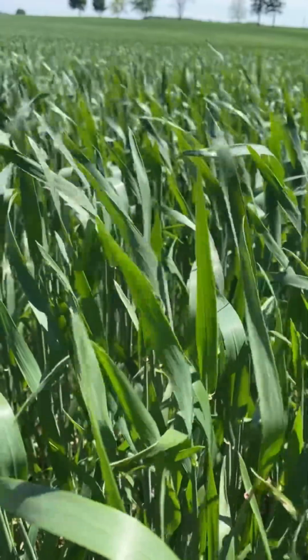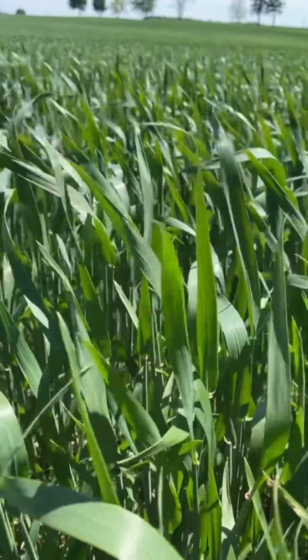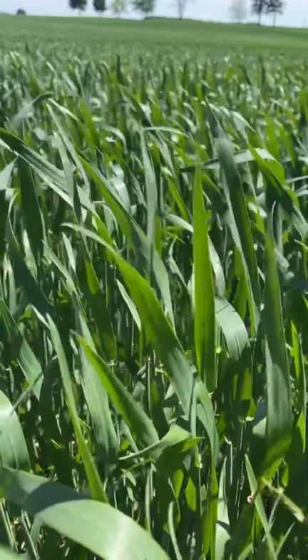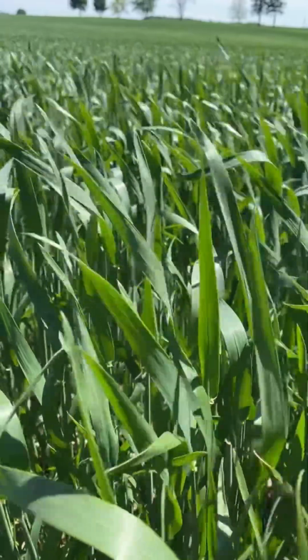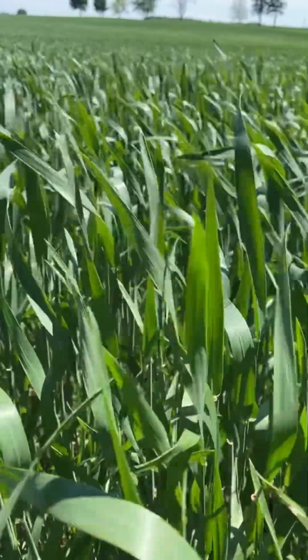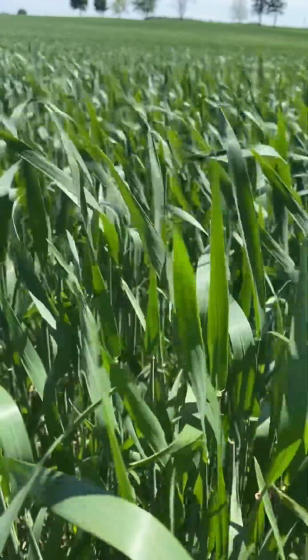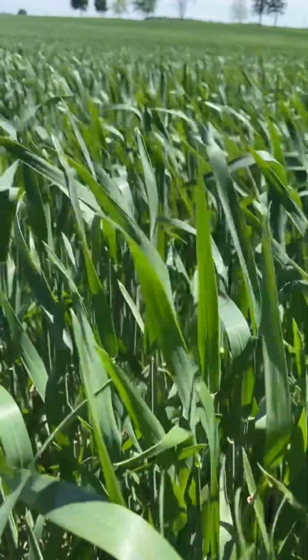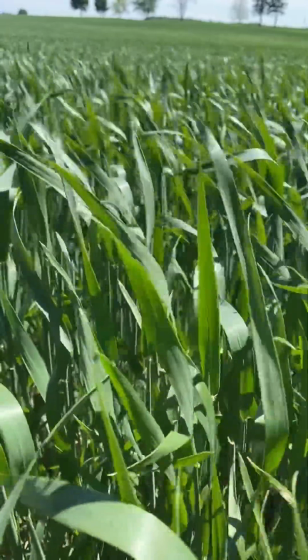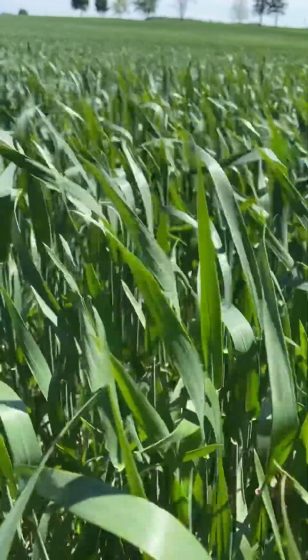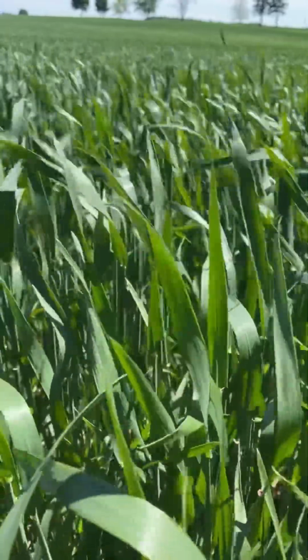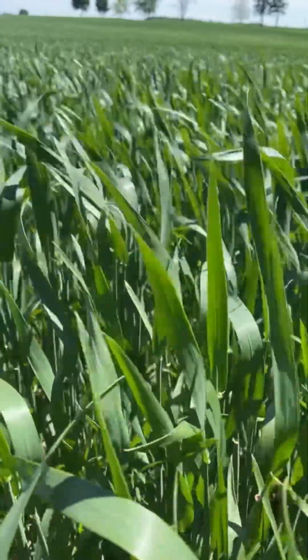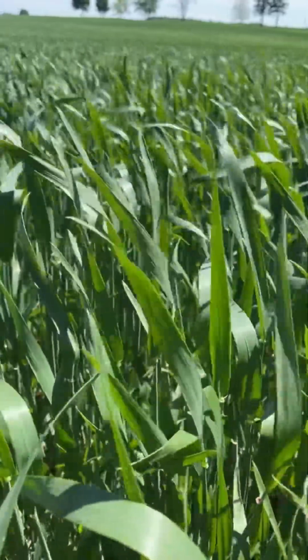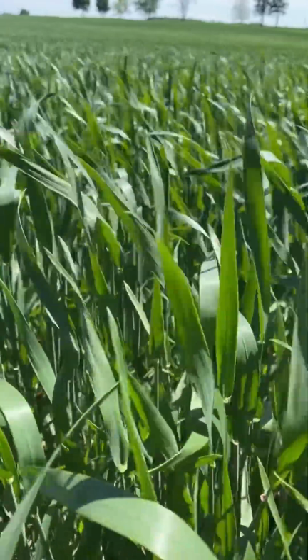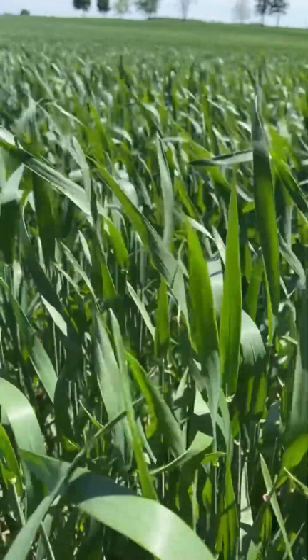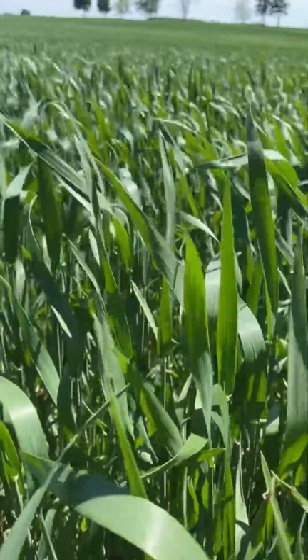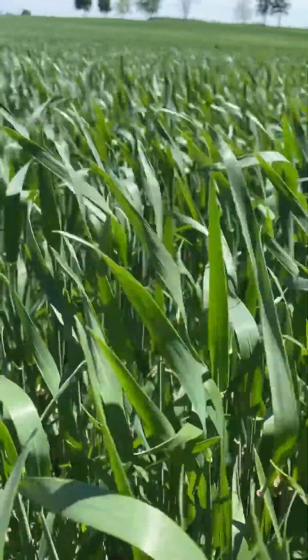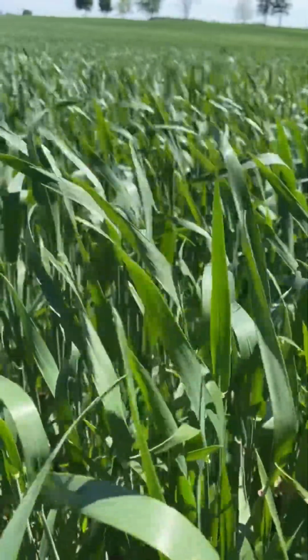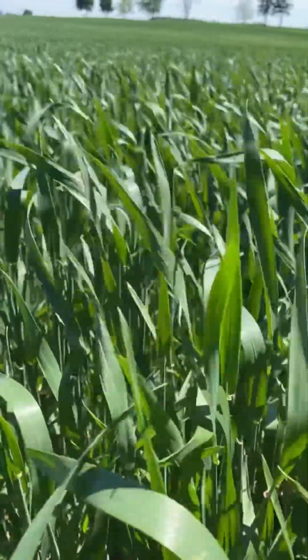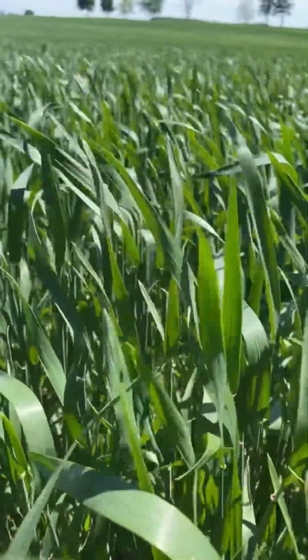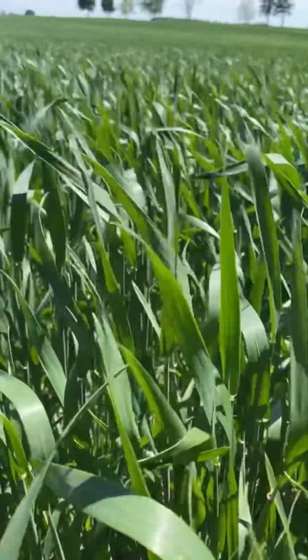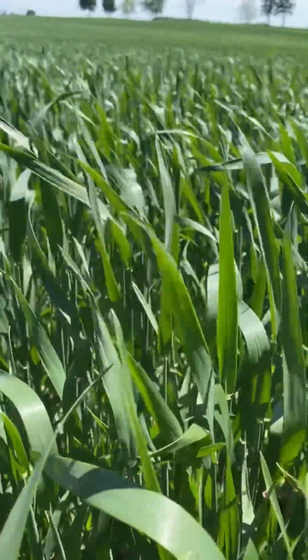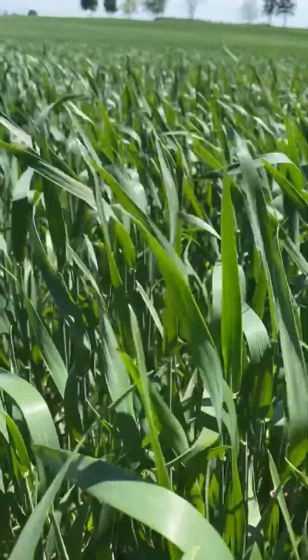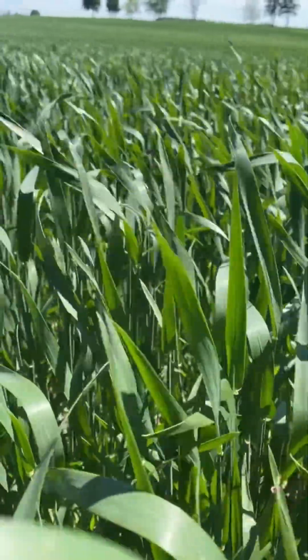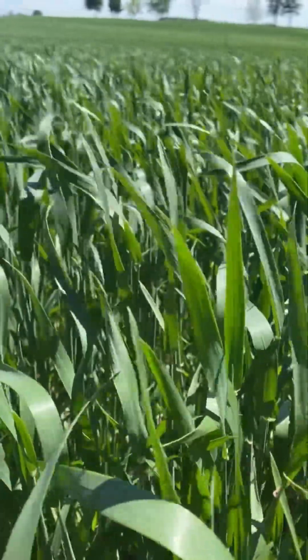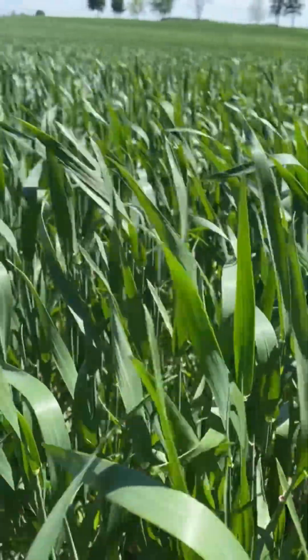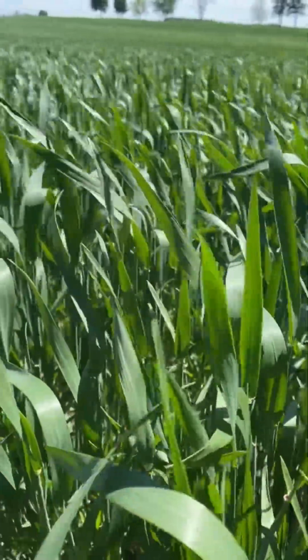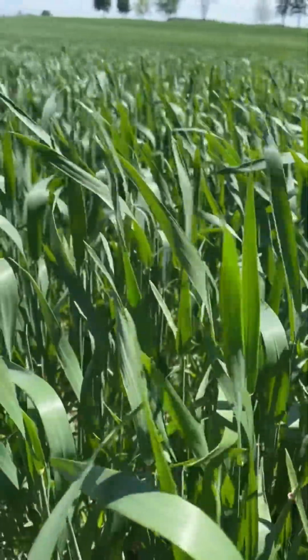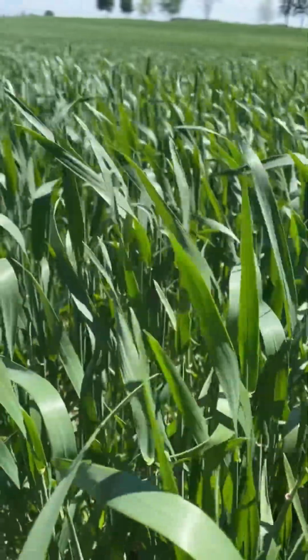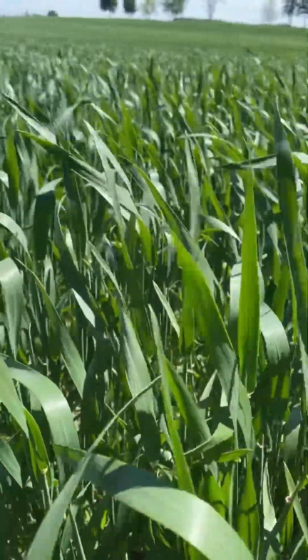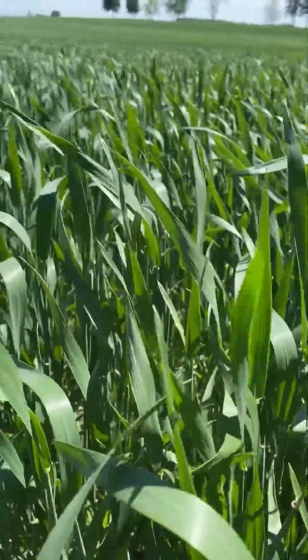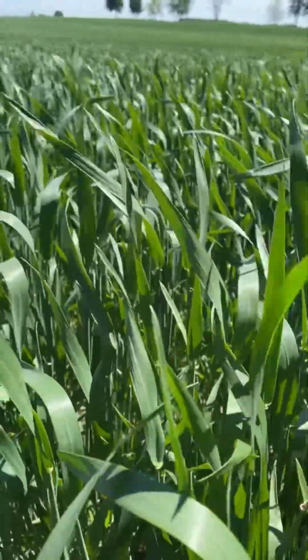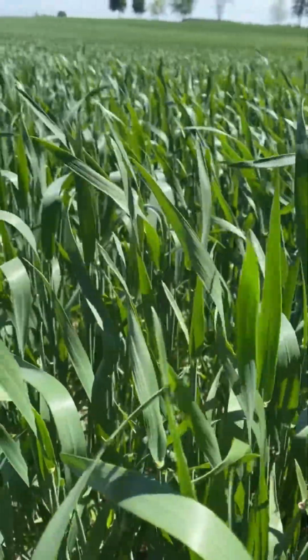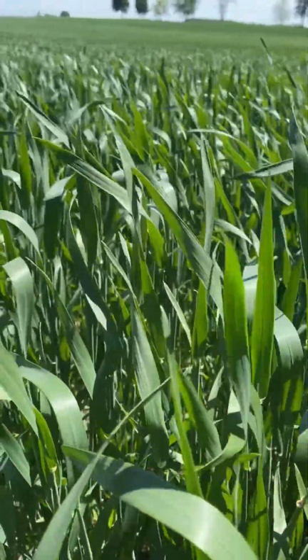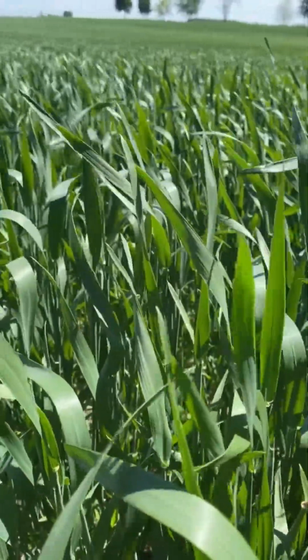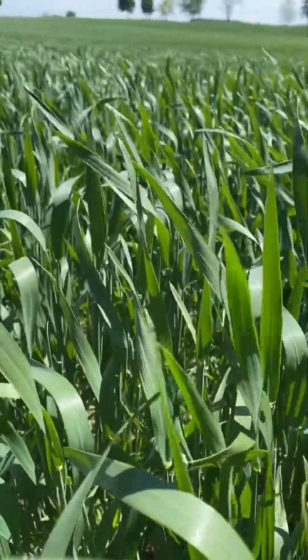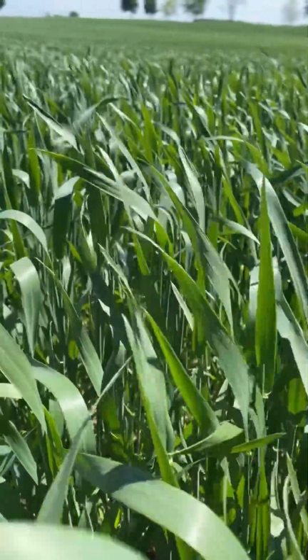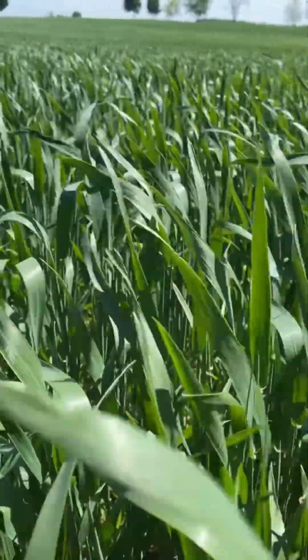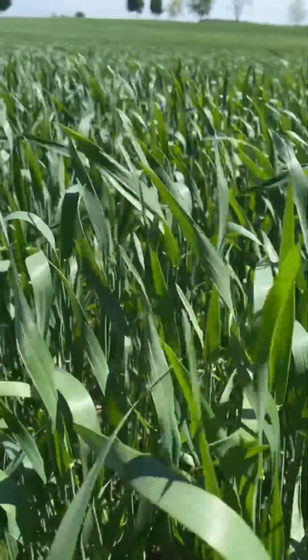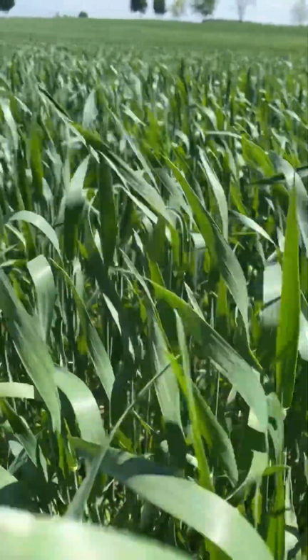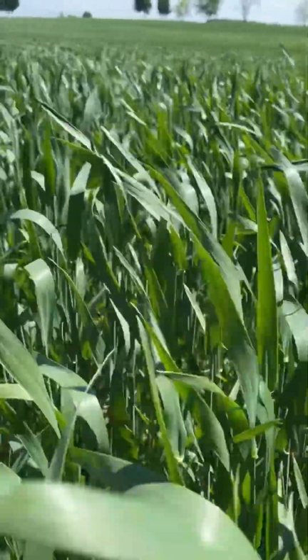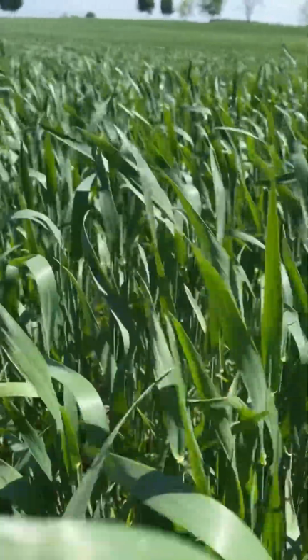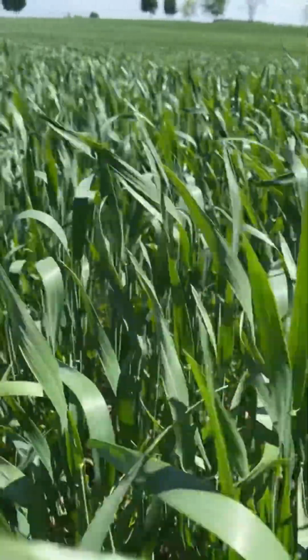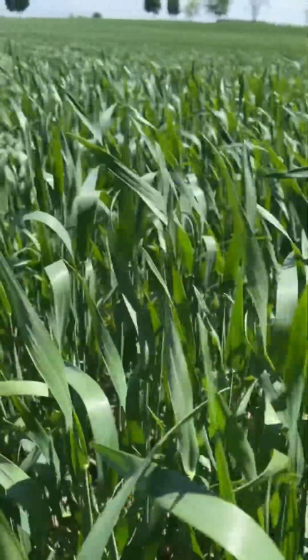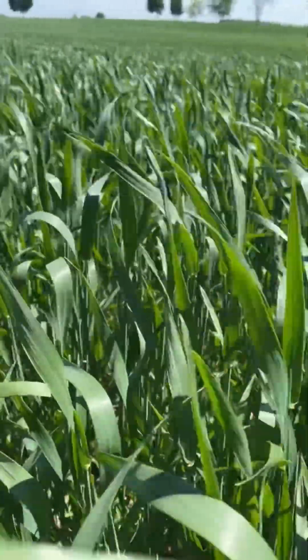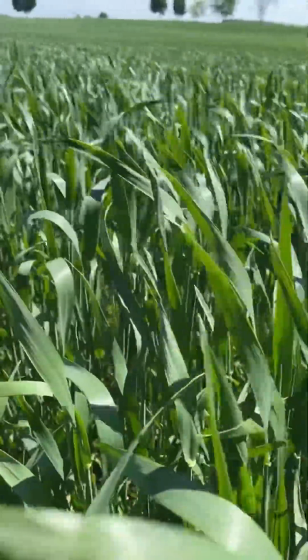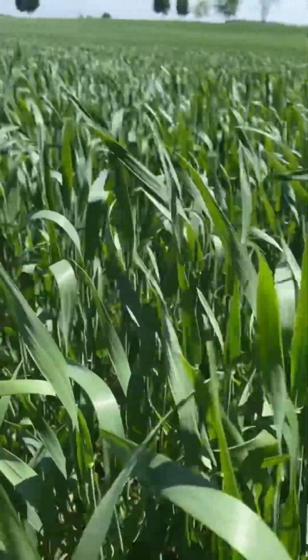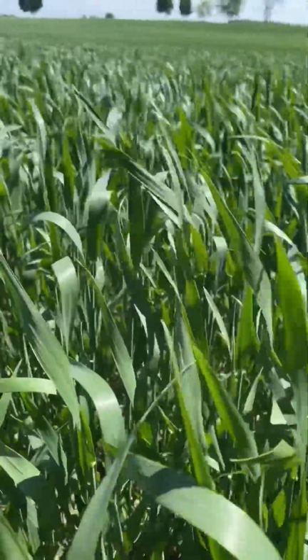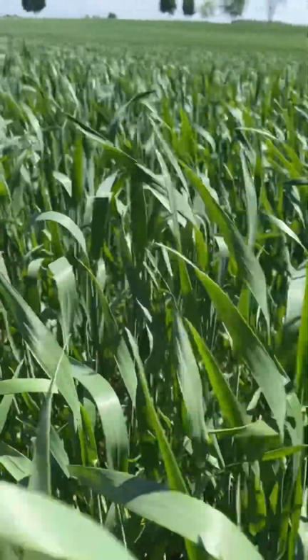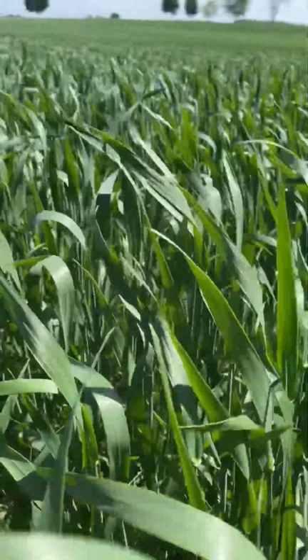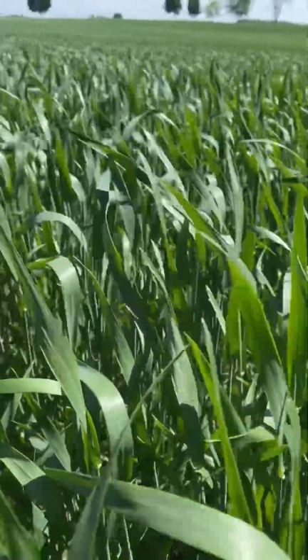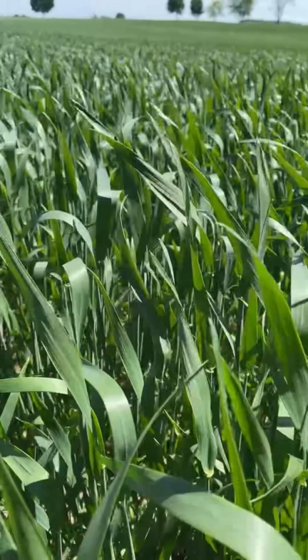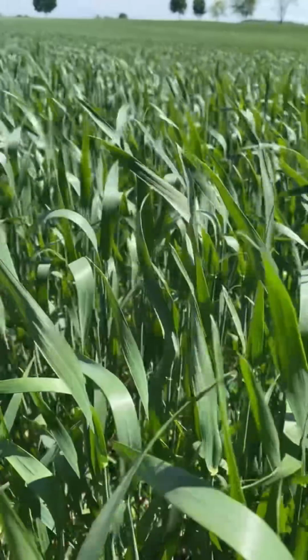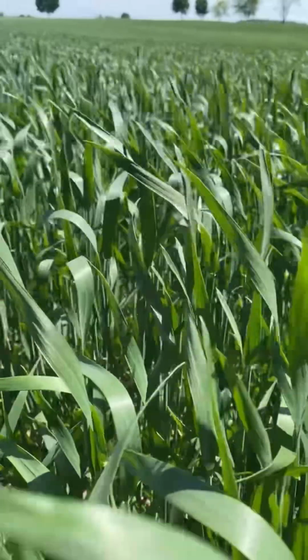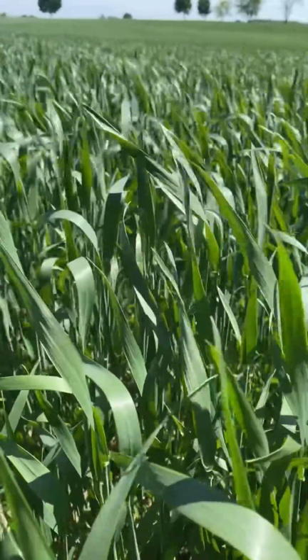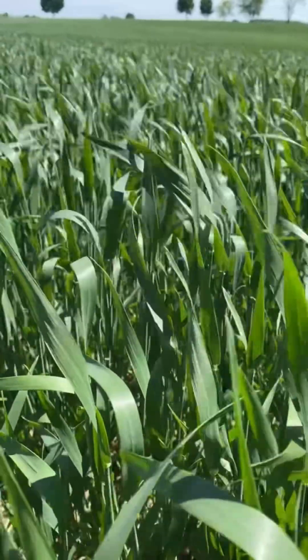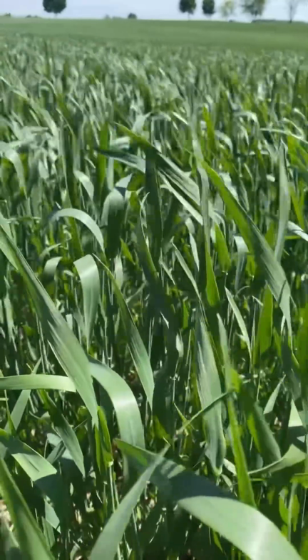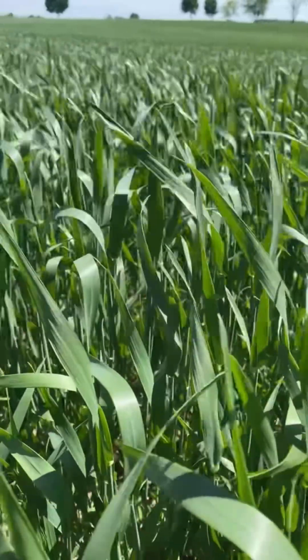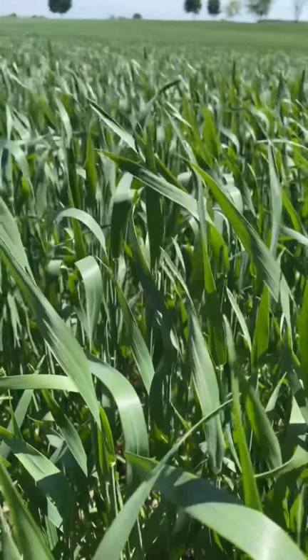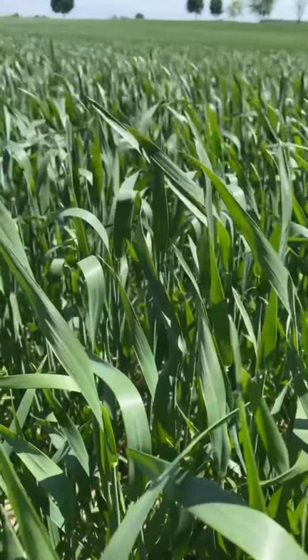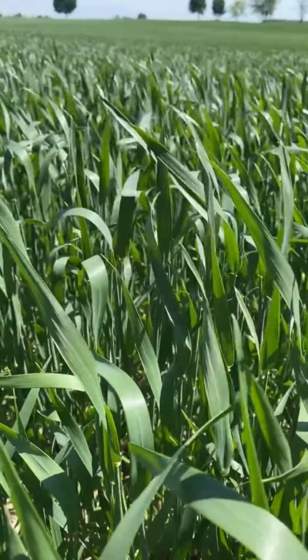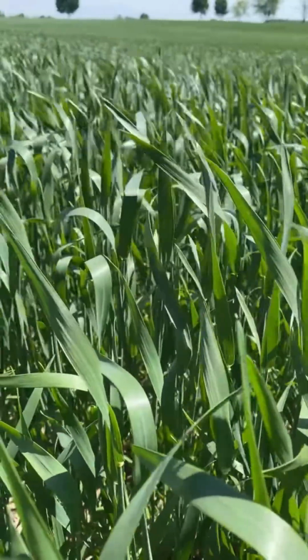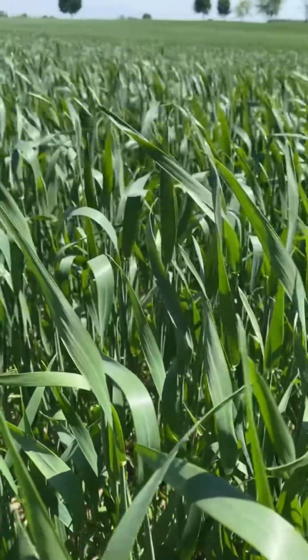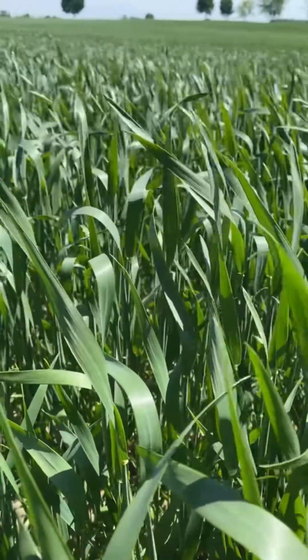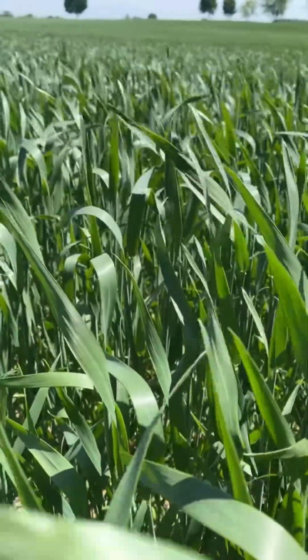Have you ever wondered how to identify the flag leaf? I'm going to show you how with a very easy and quick method.